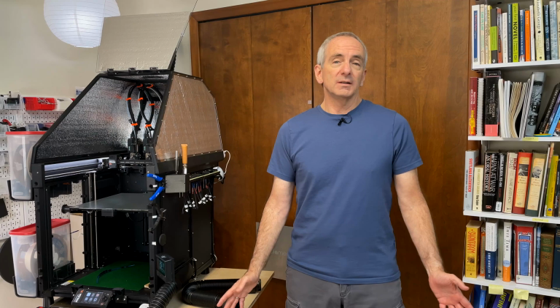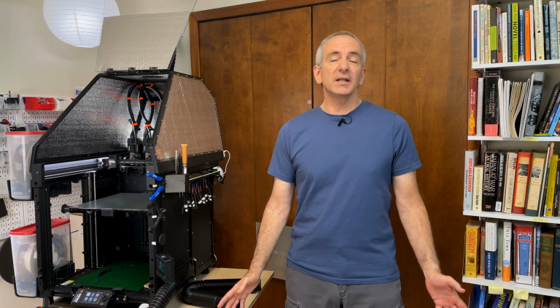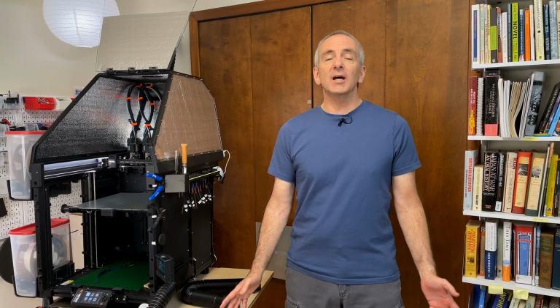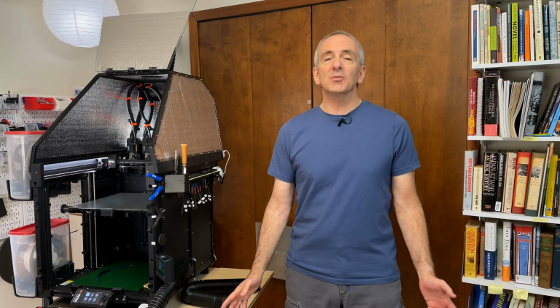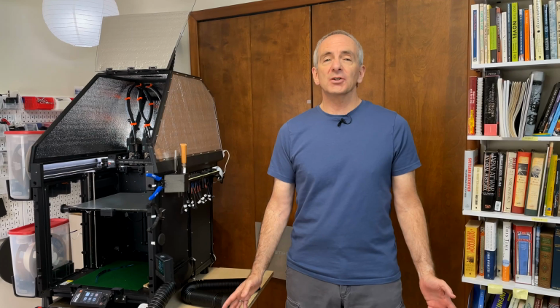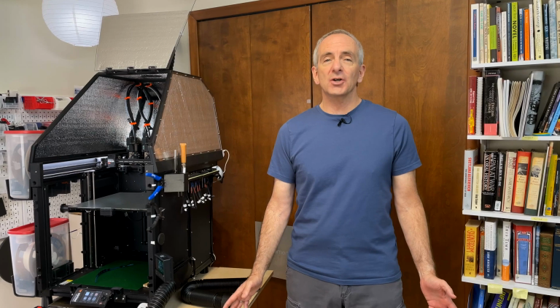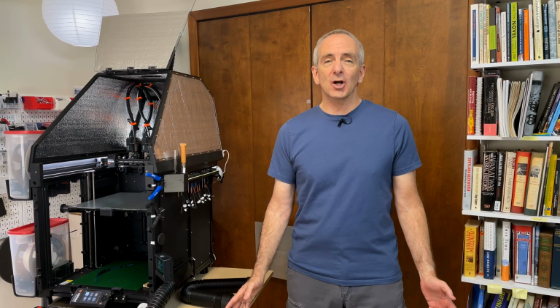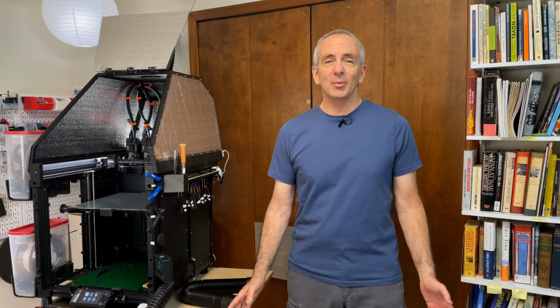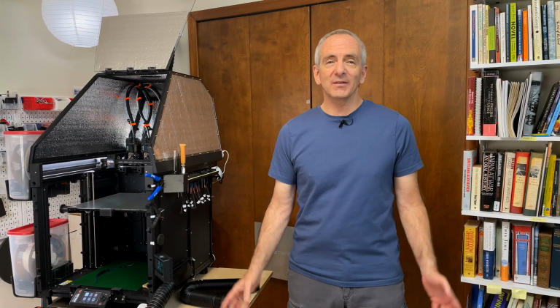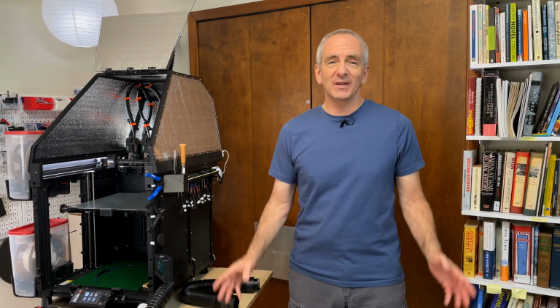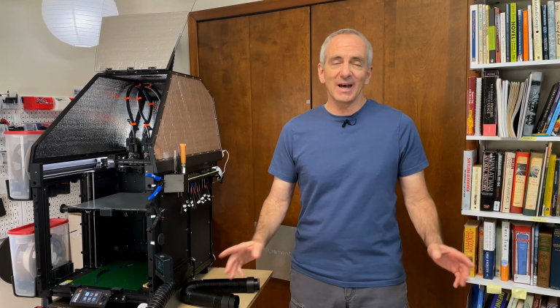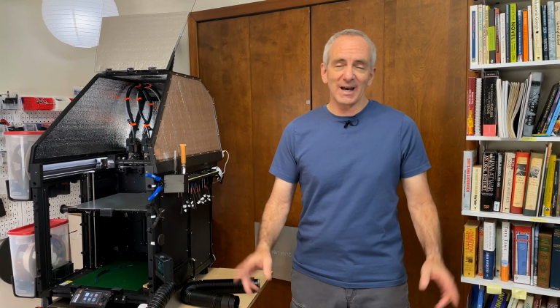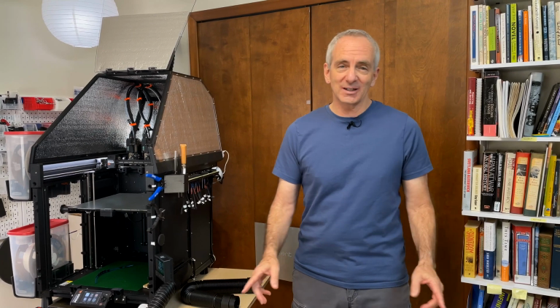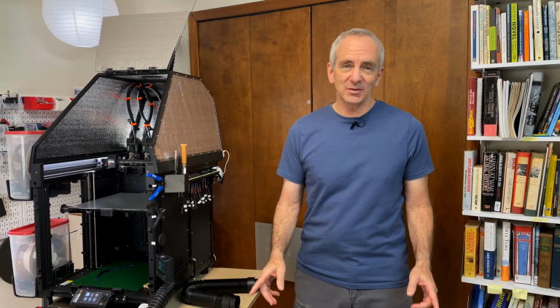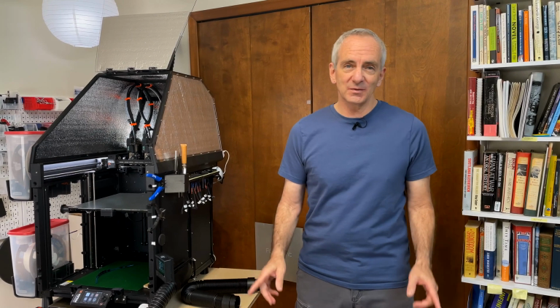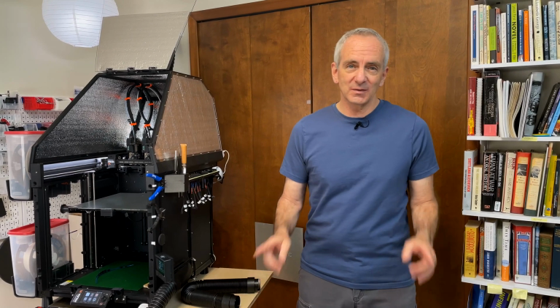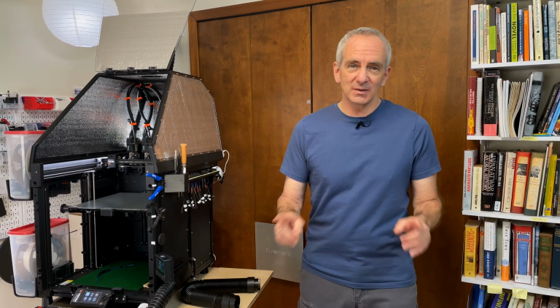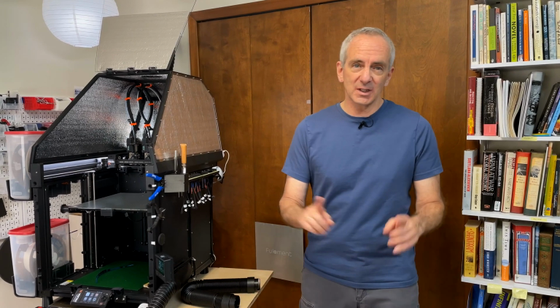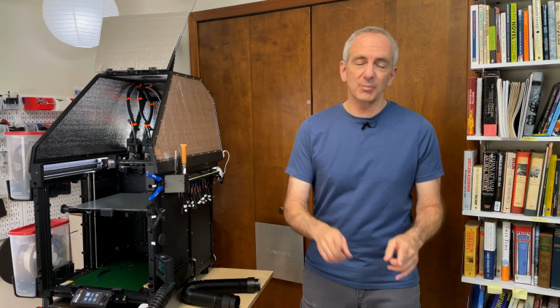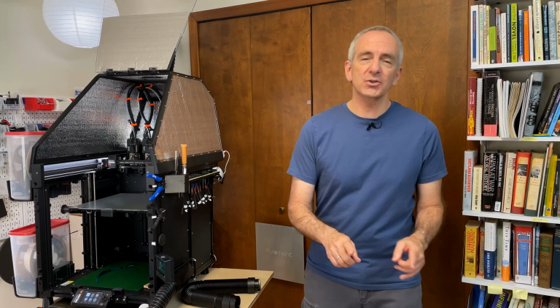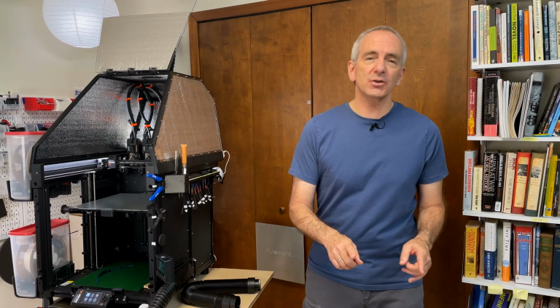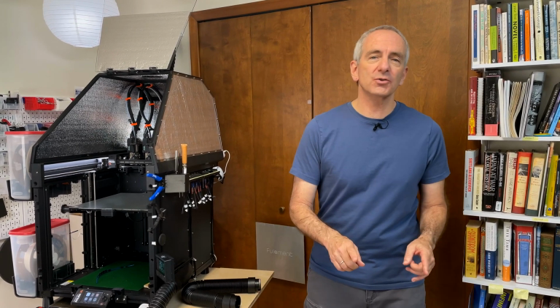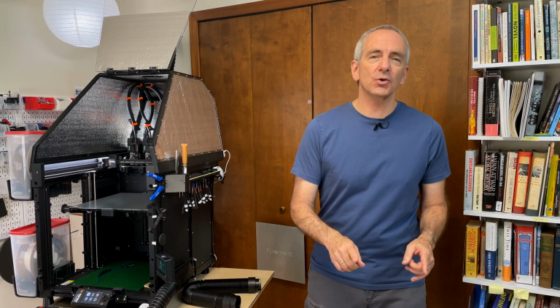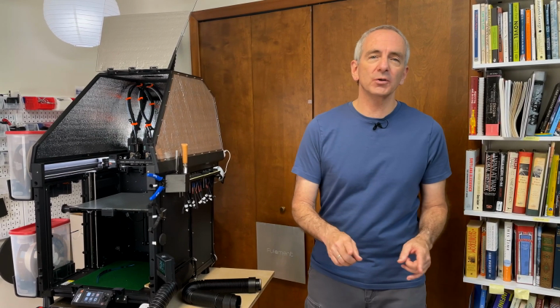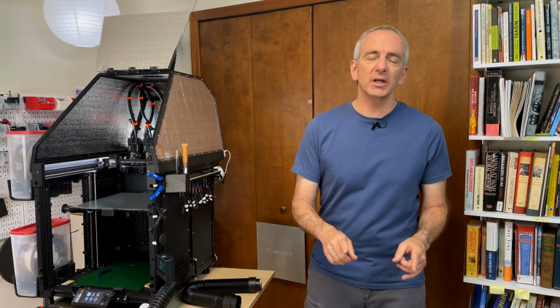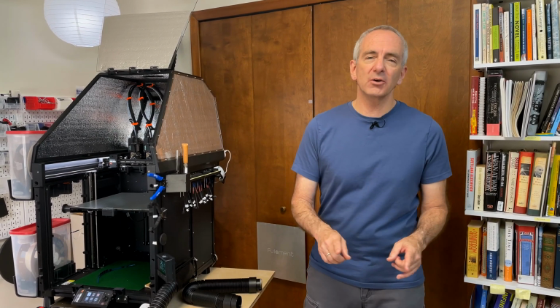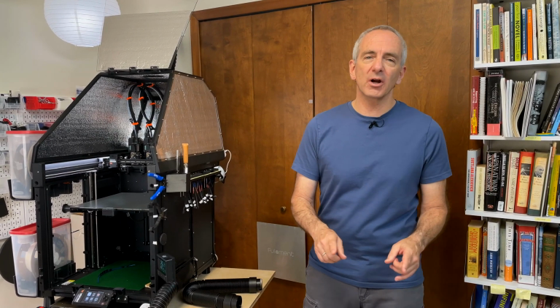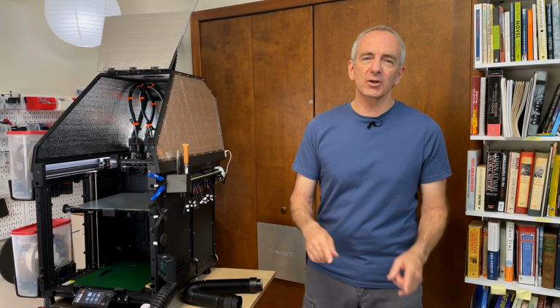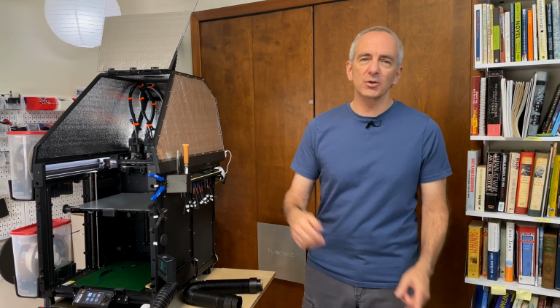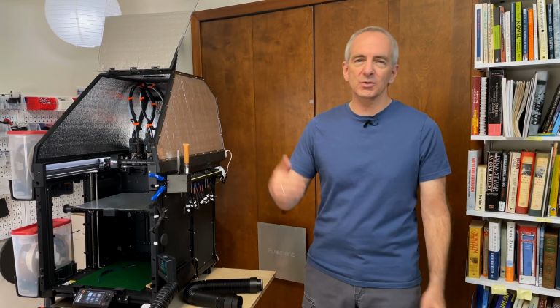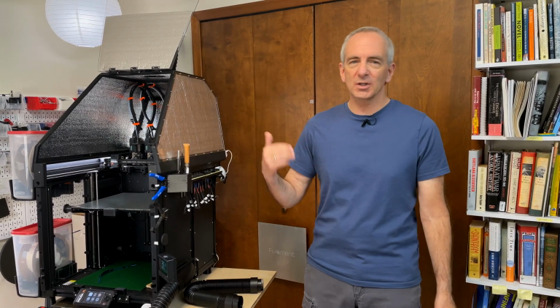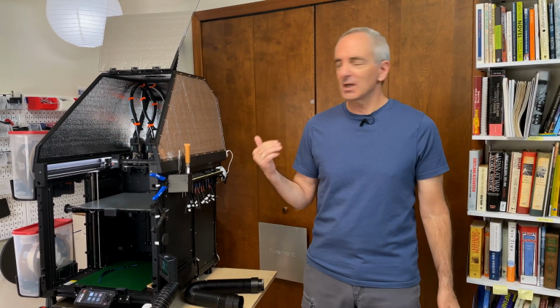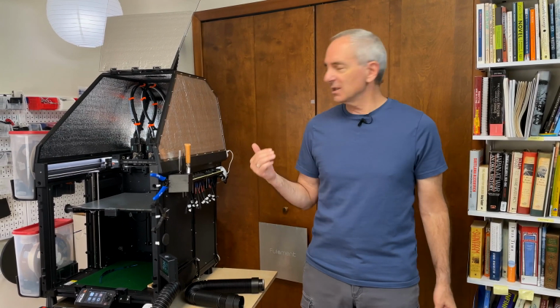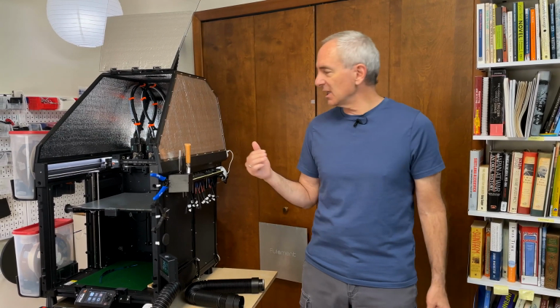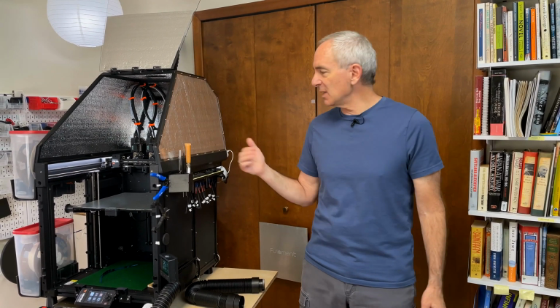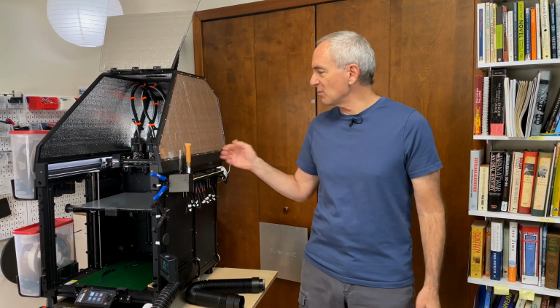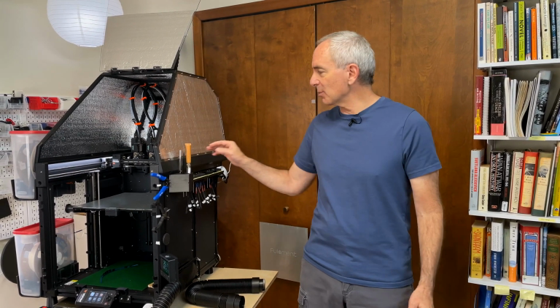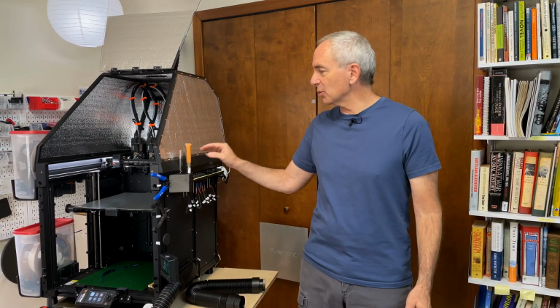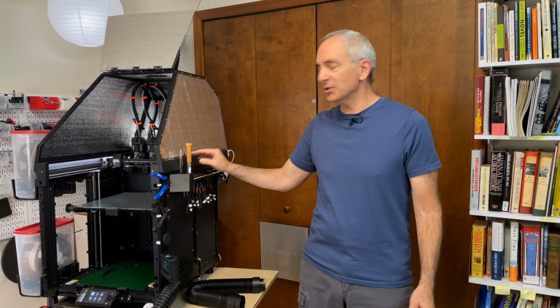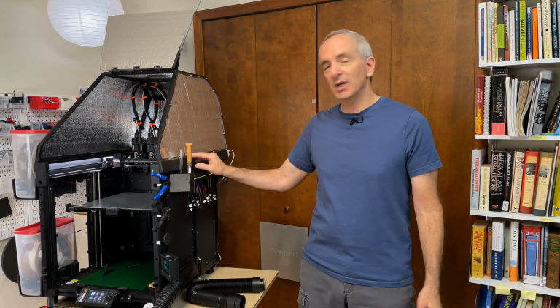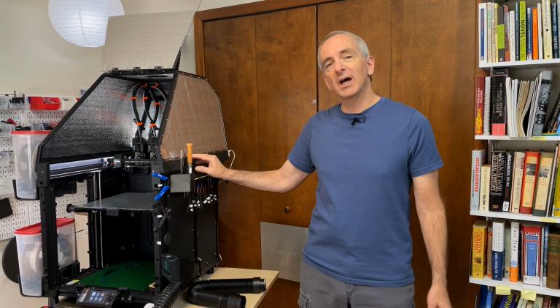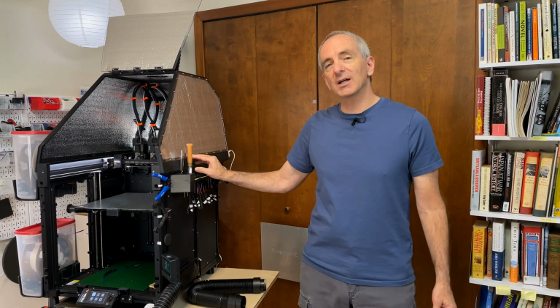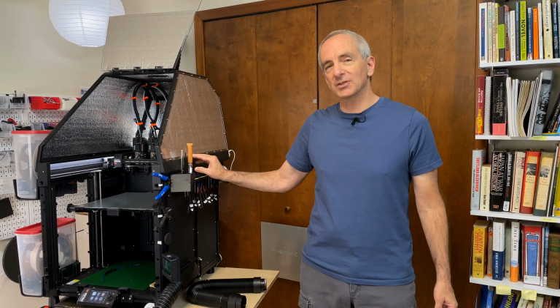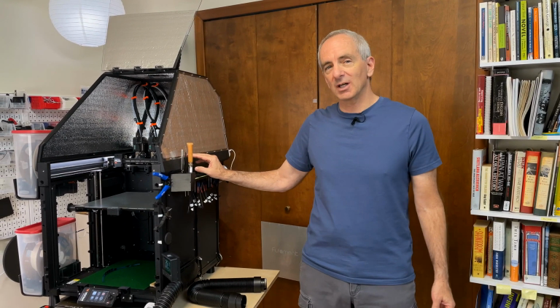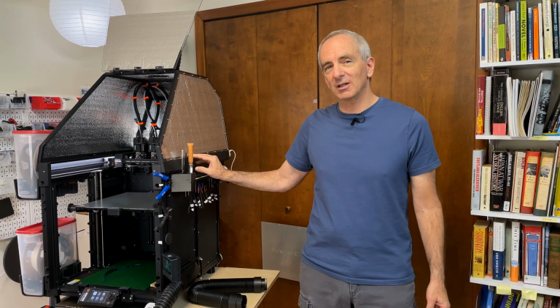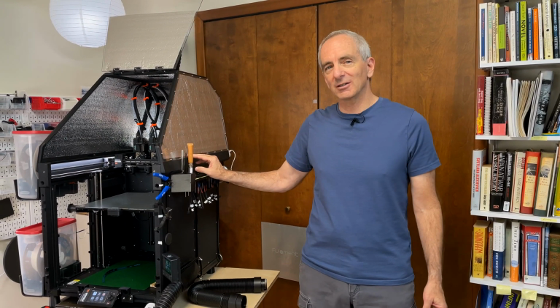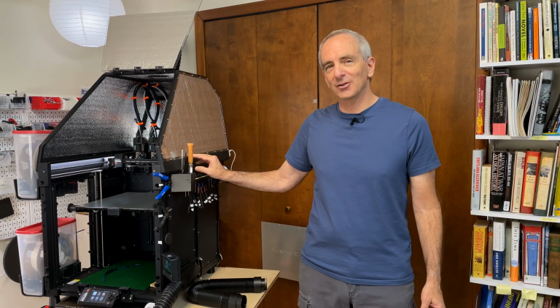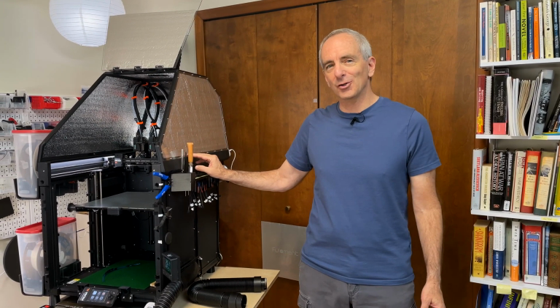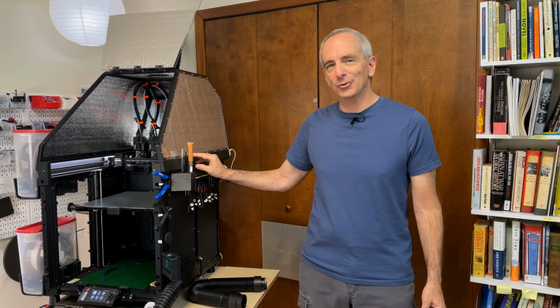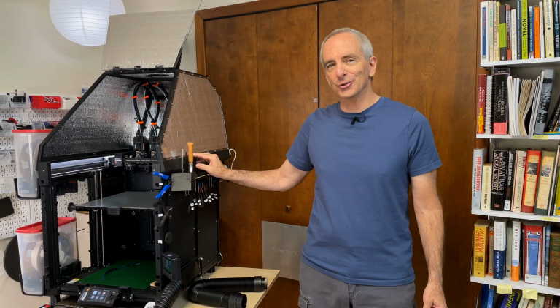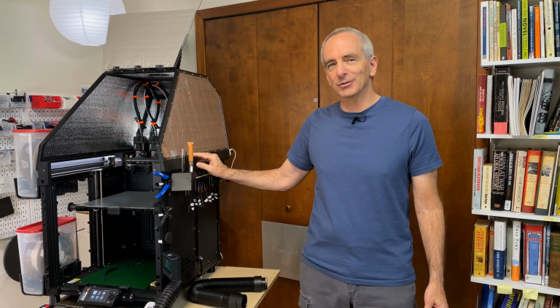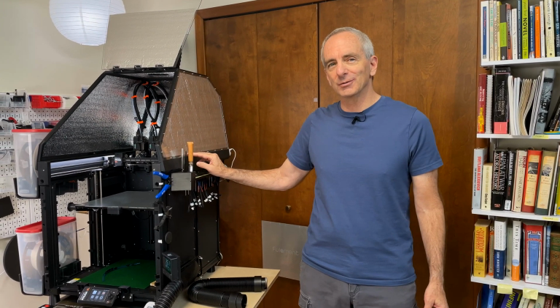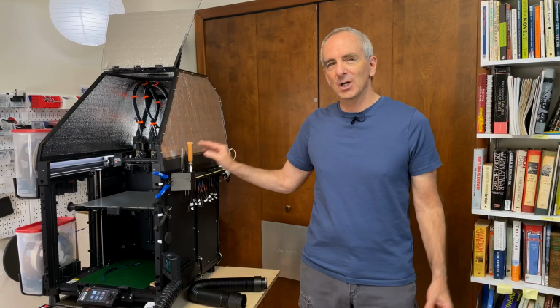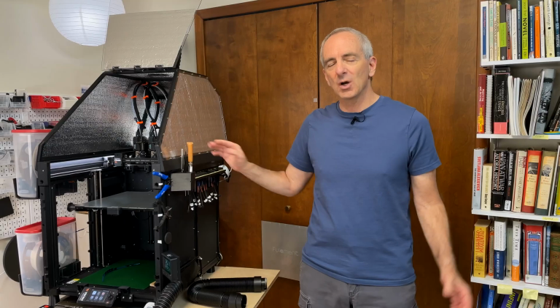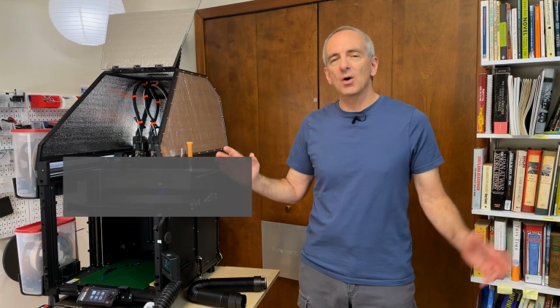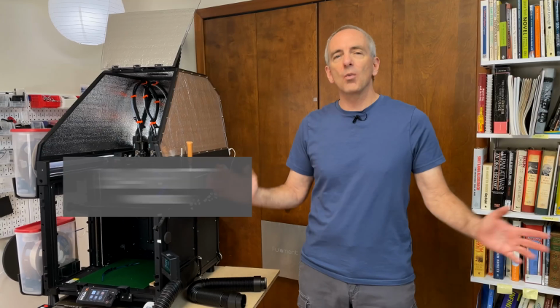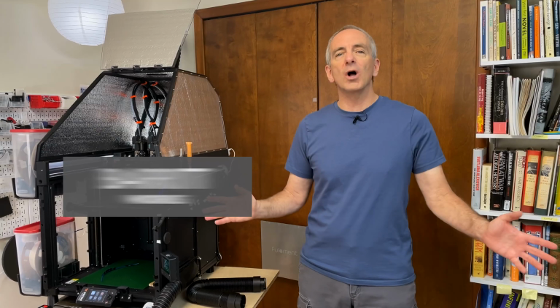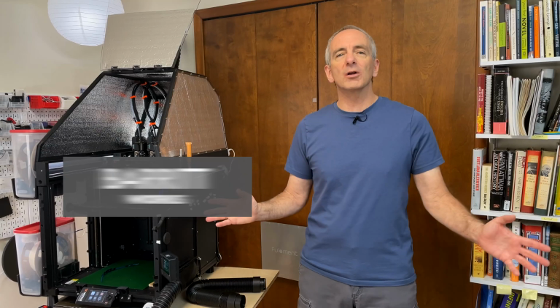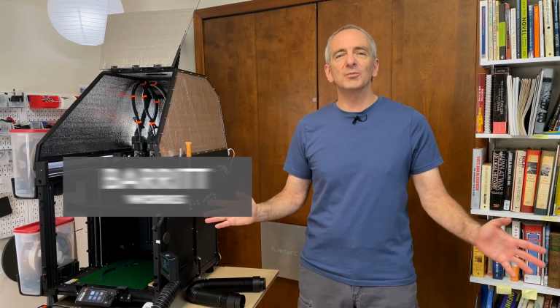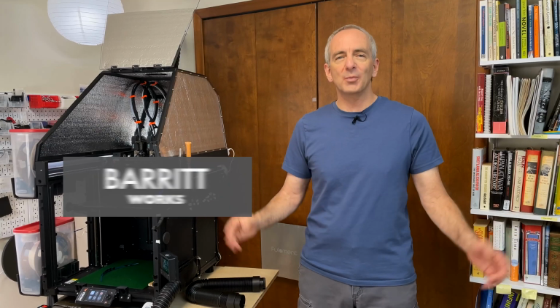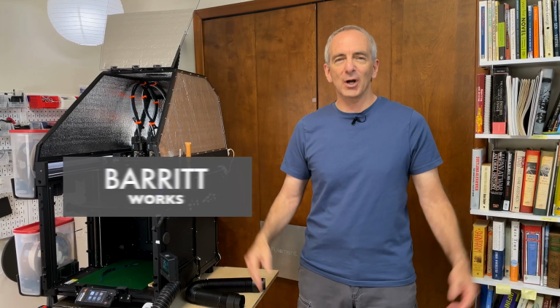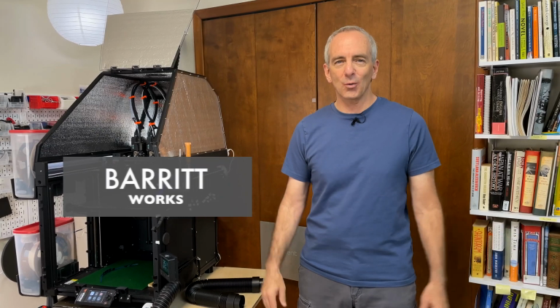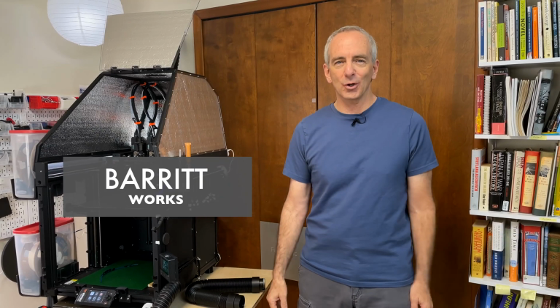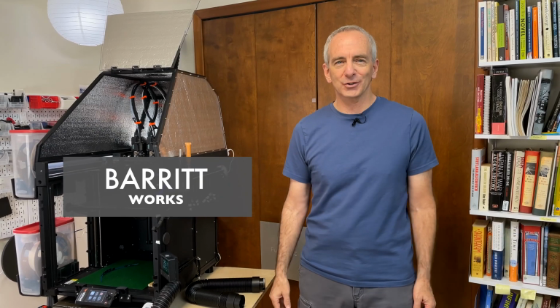Today, I'm going to talk about the active, temperature-controlled heater I use to heat my Prusa XL enclosure. Welcome to Barrett Works.